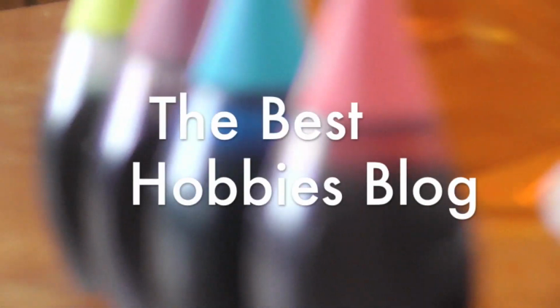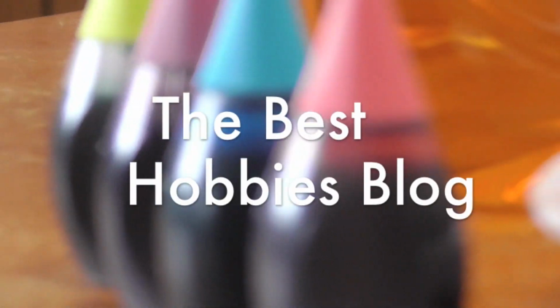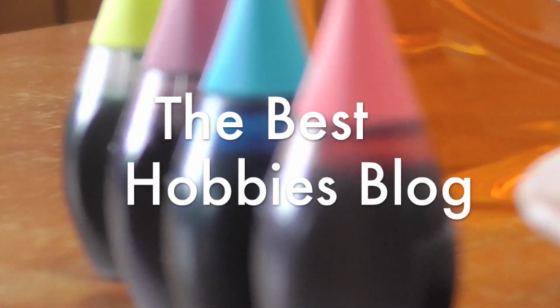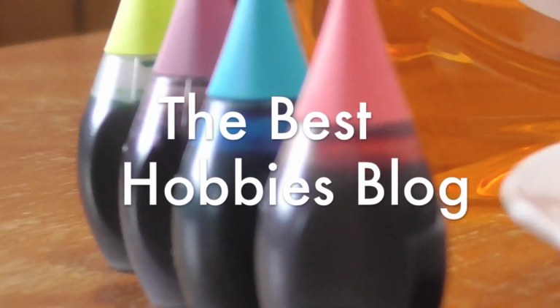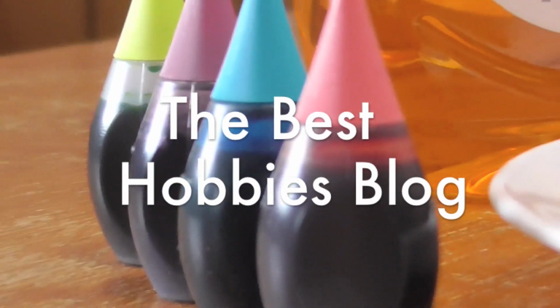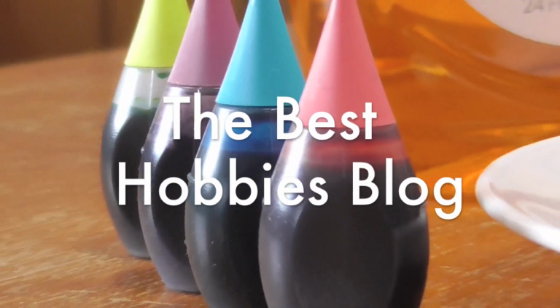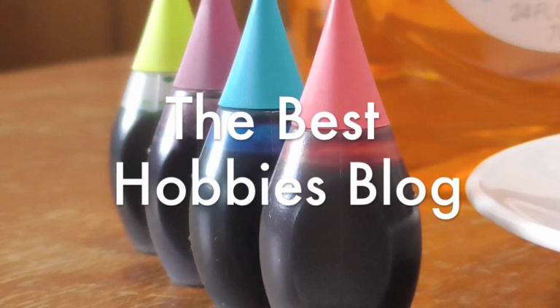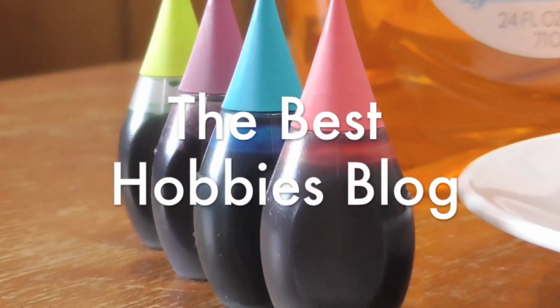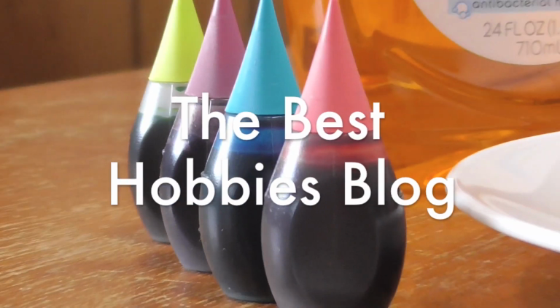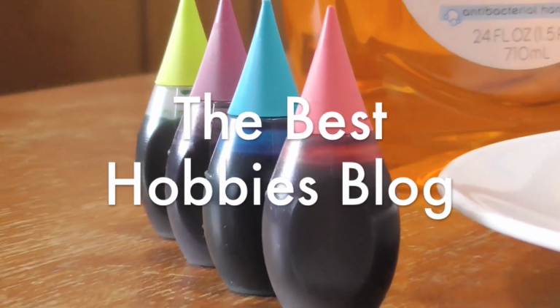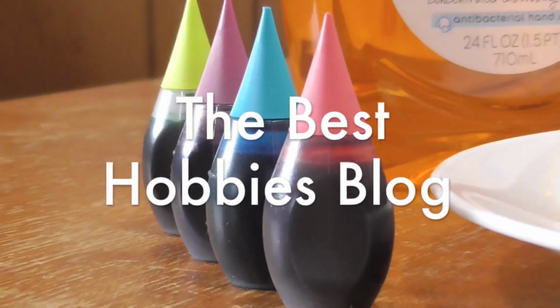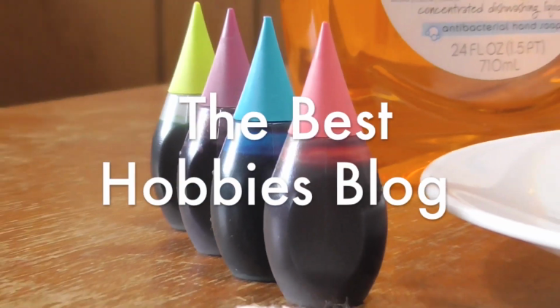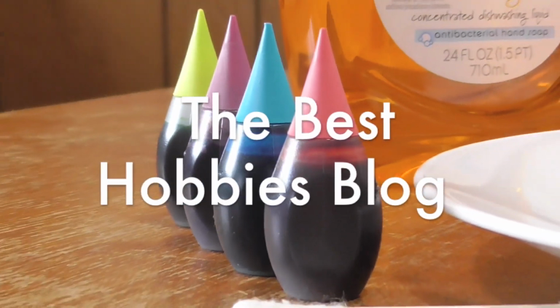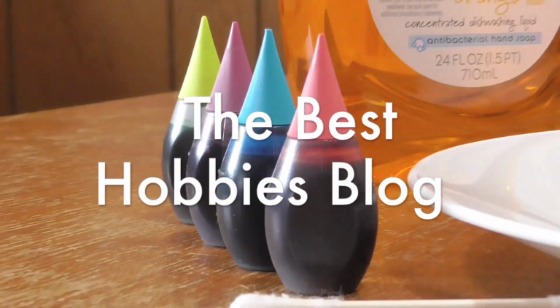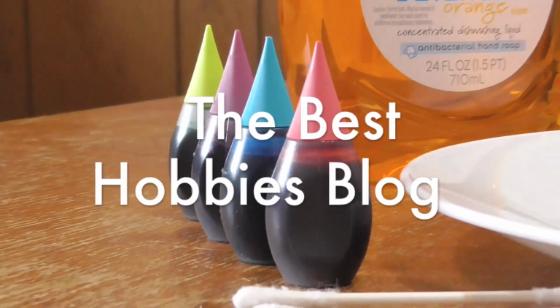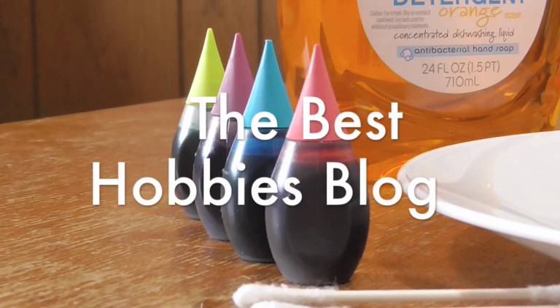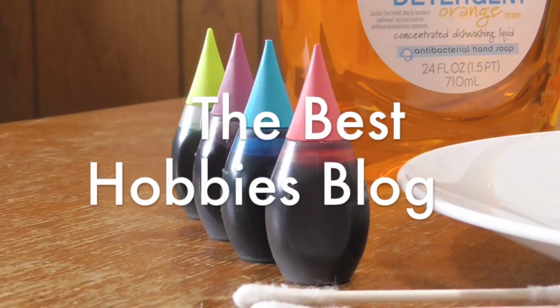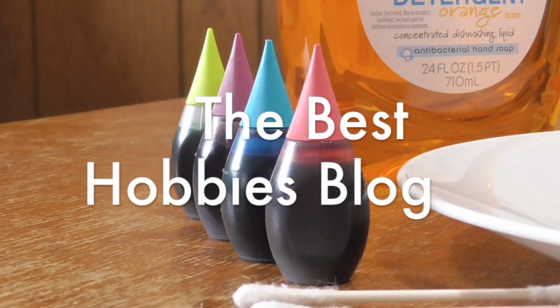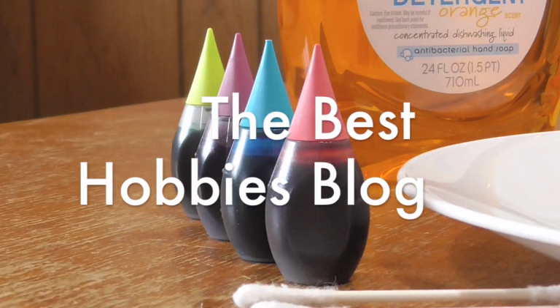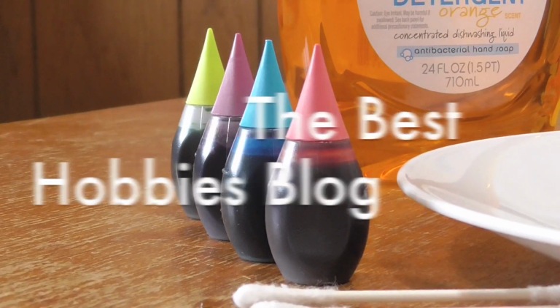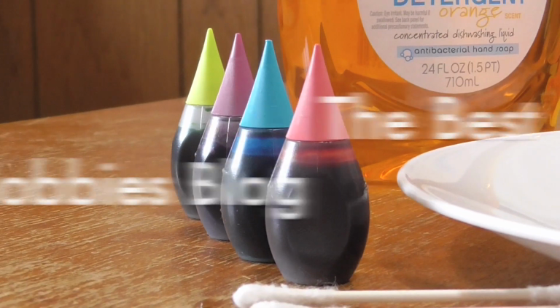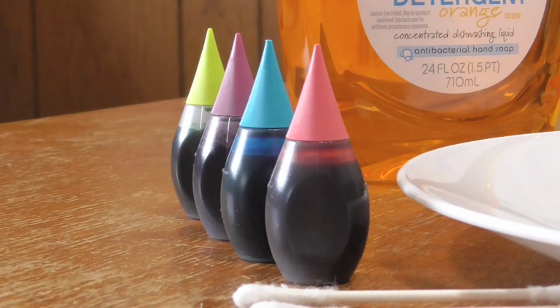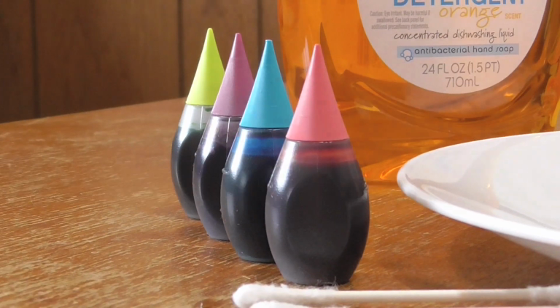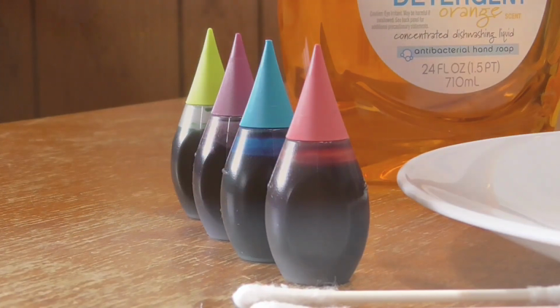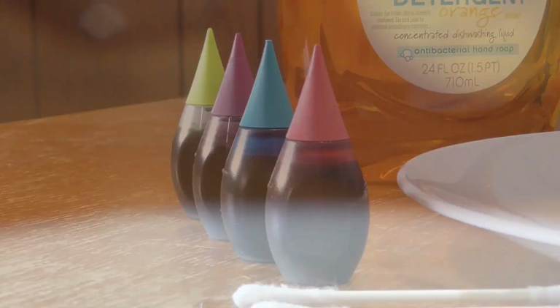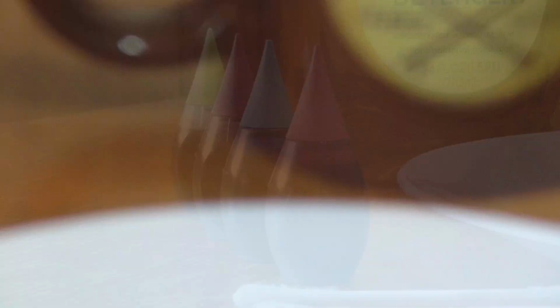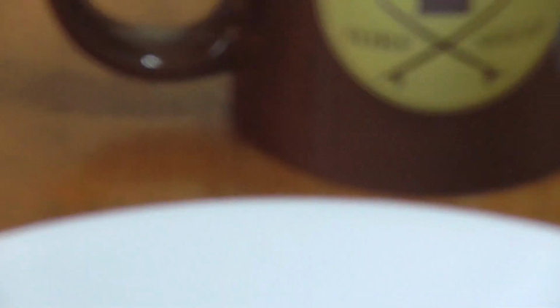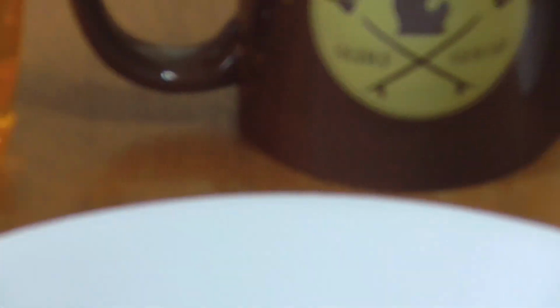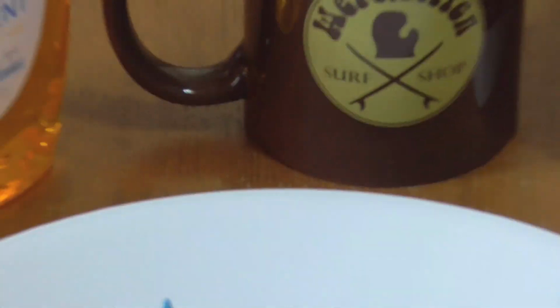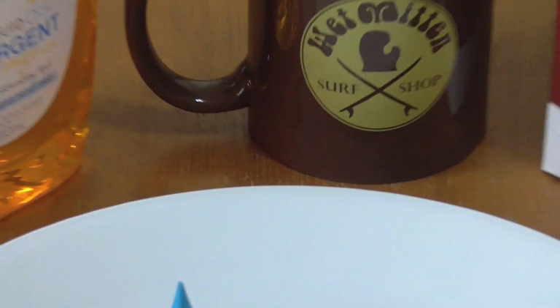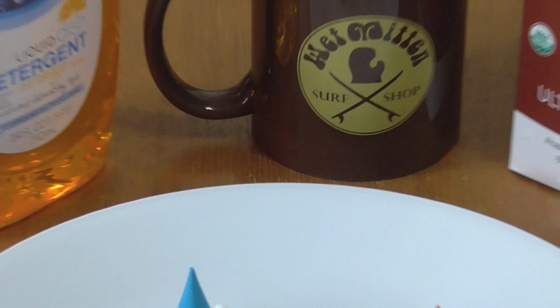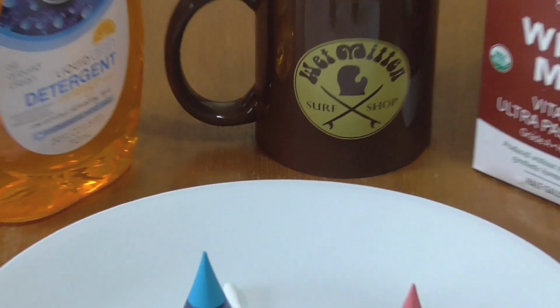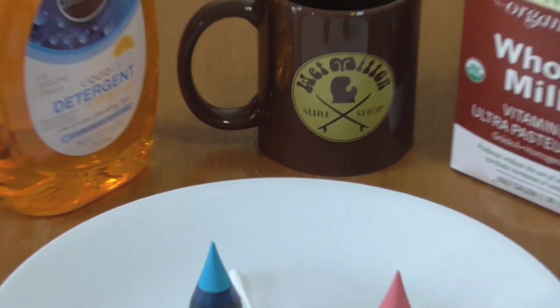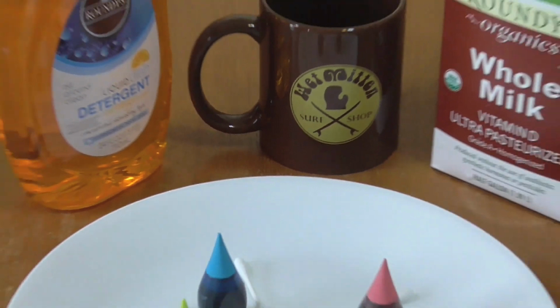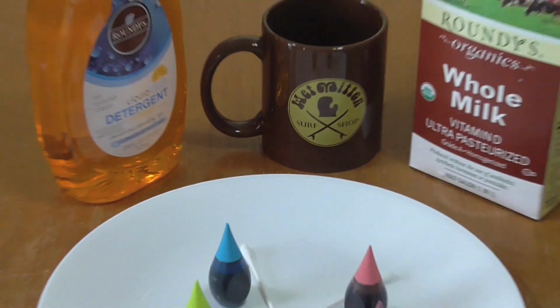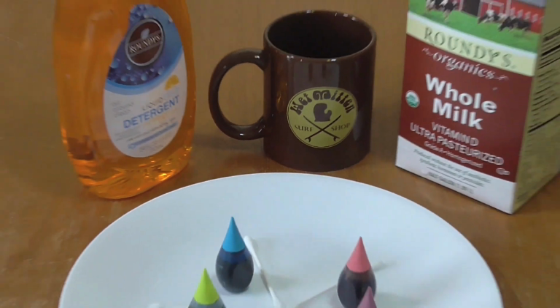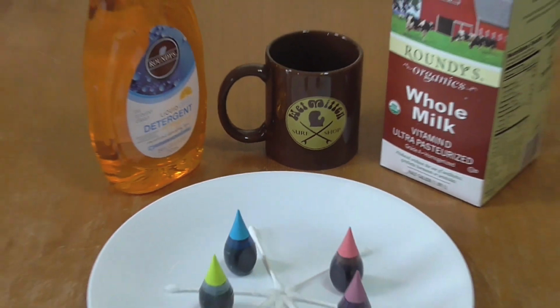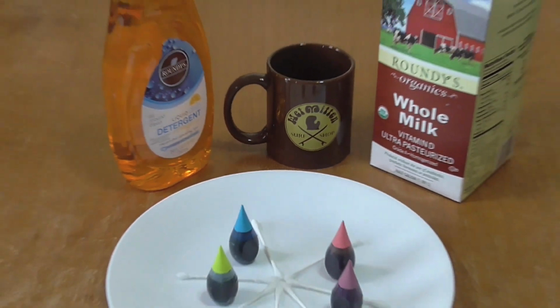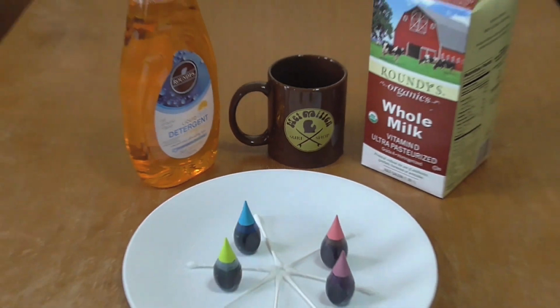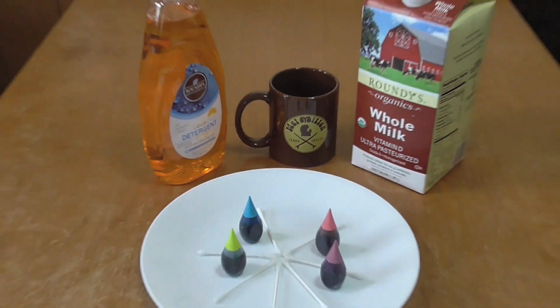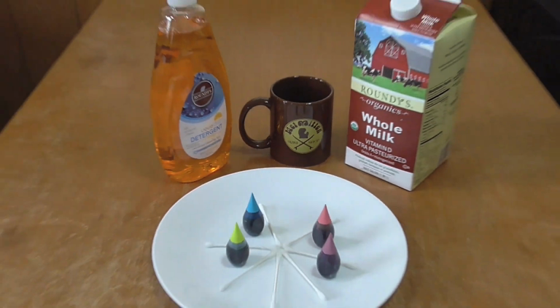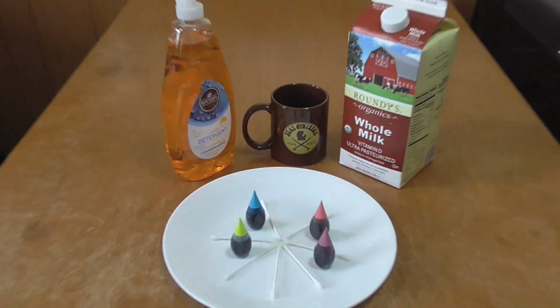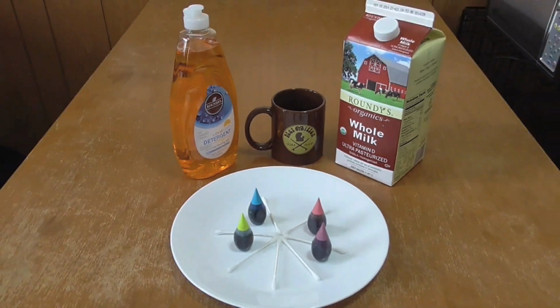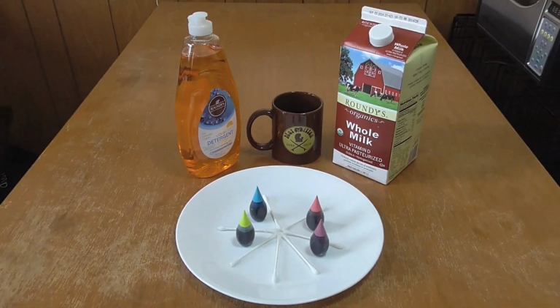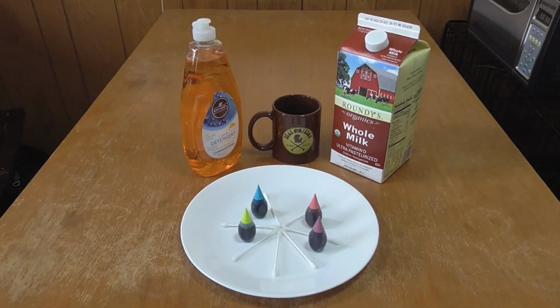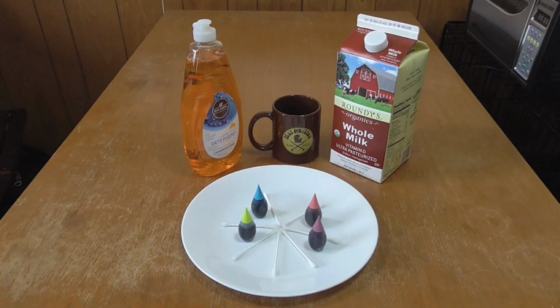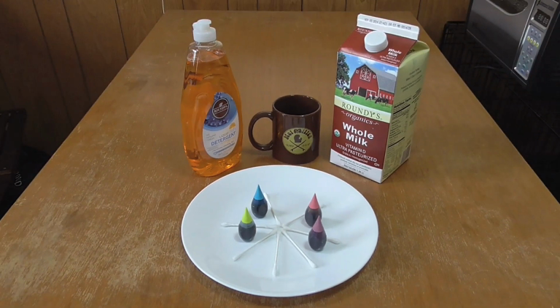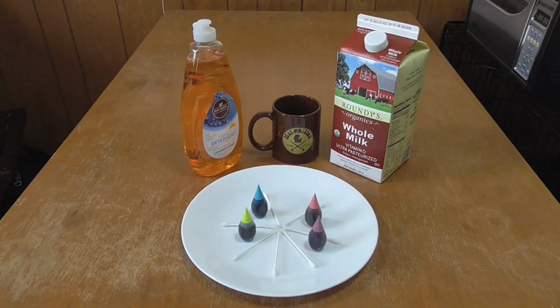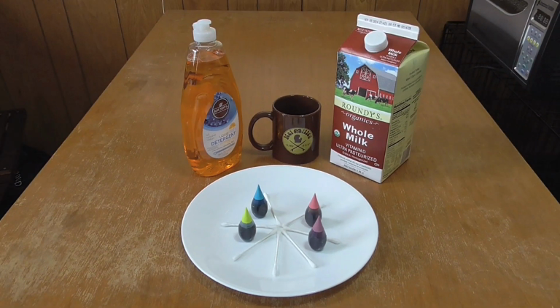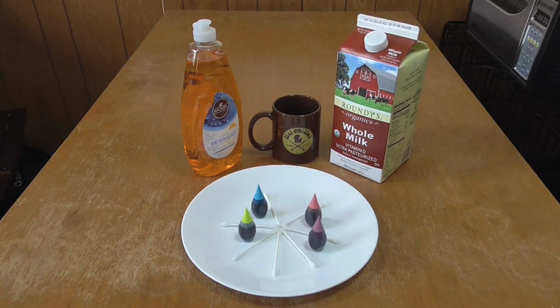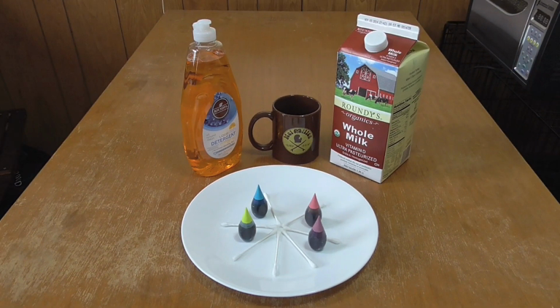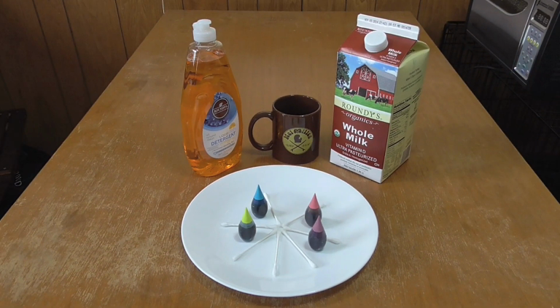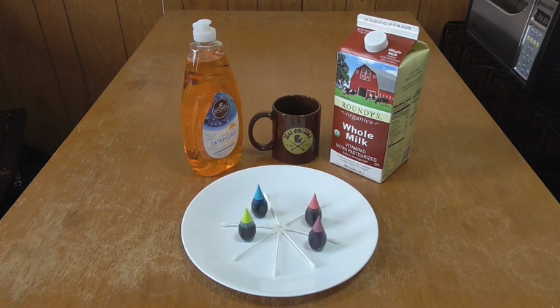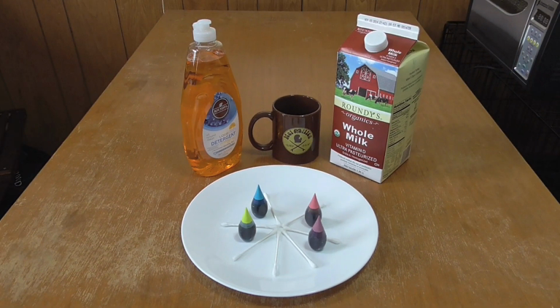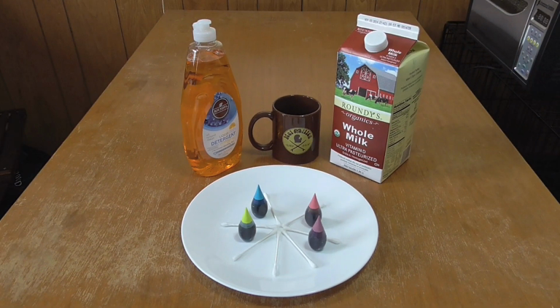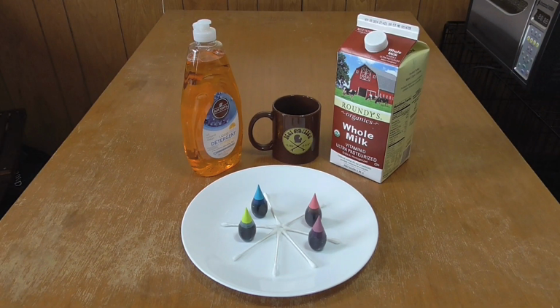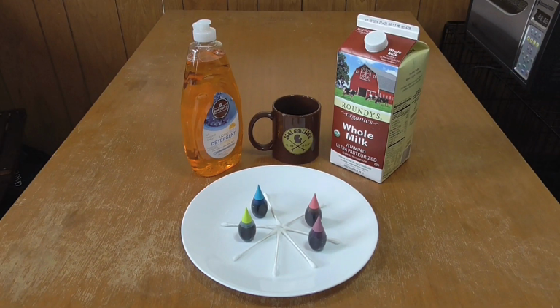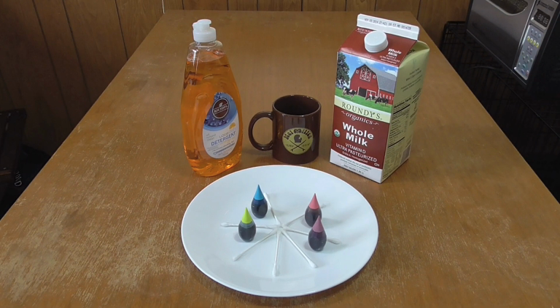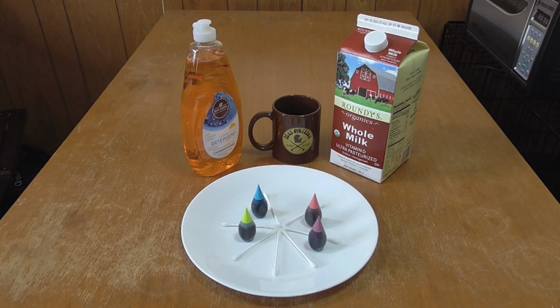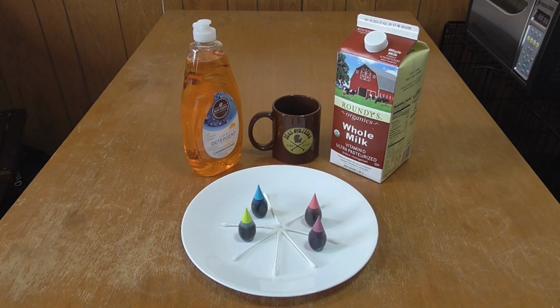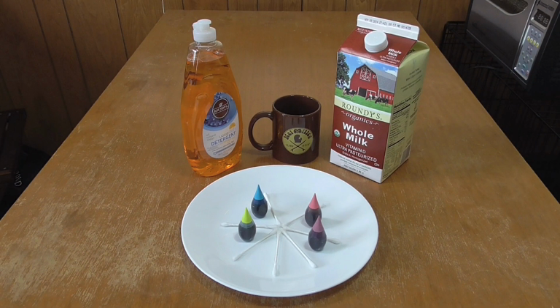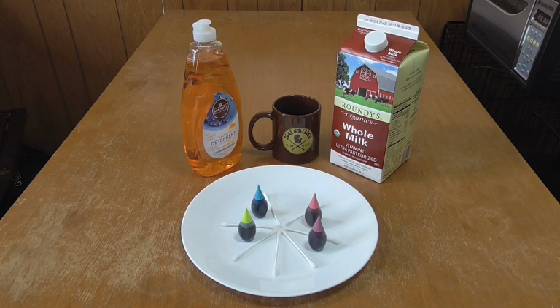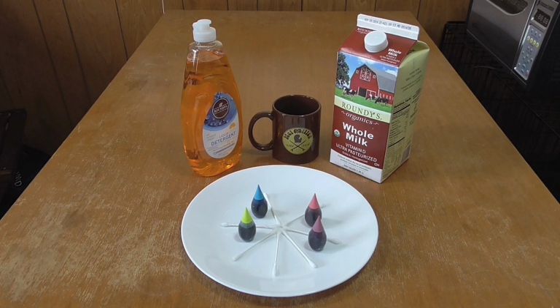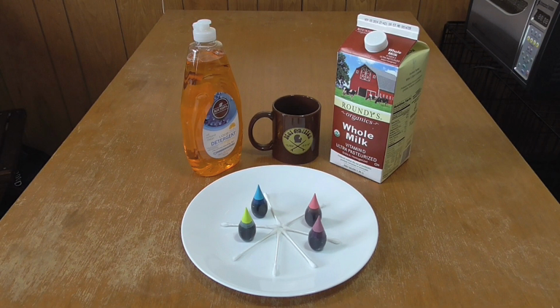Welcome to the Best Hobbies Blog. Today I'll show you a really fun project that uses soap, milk, and food coloring.